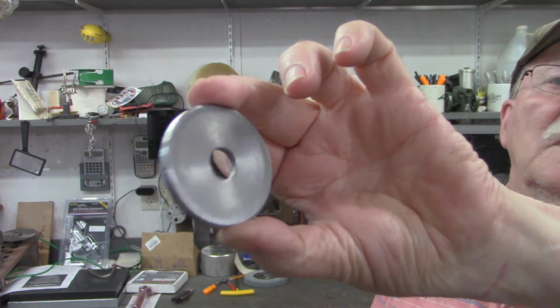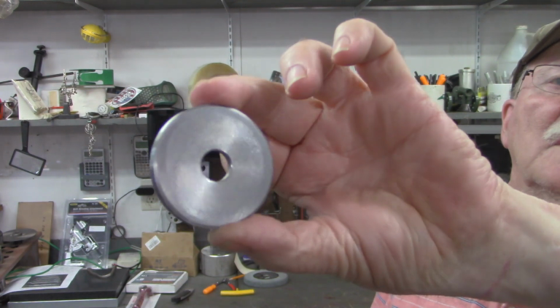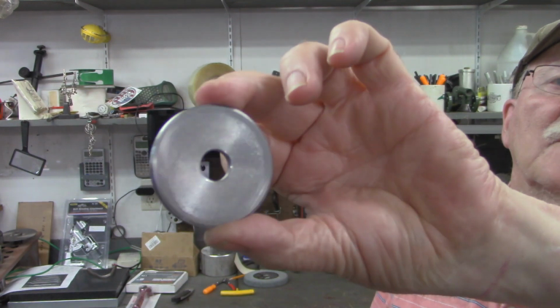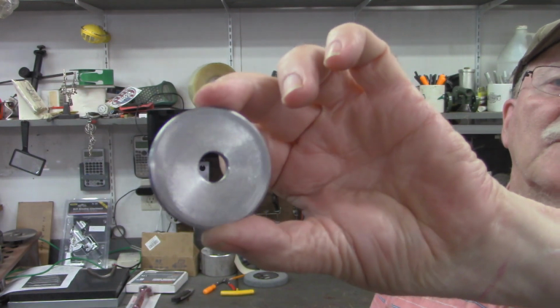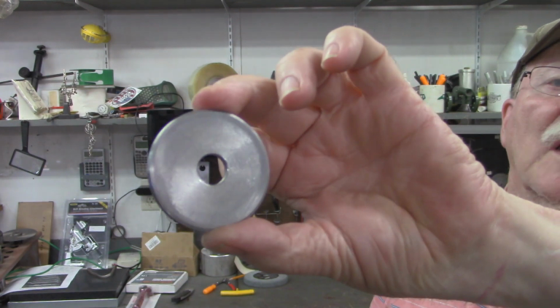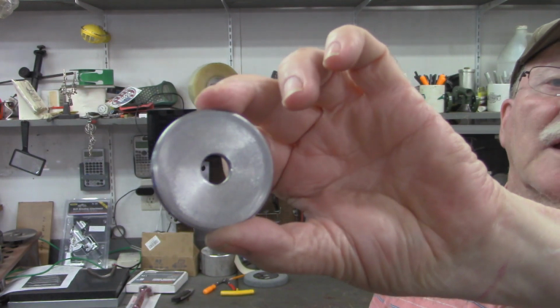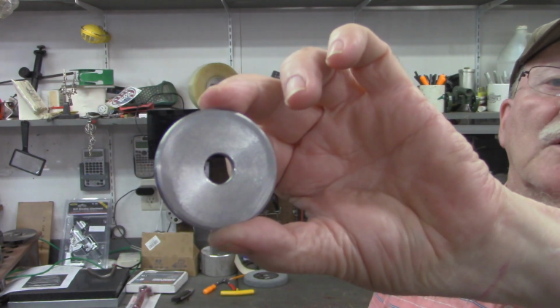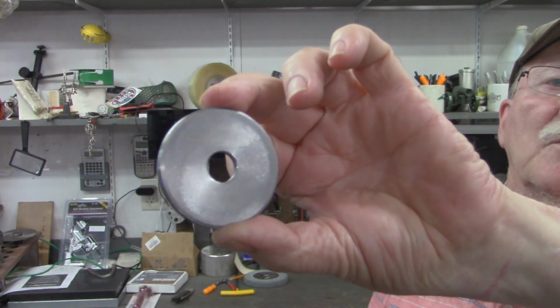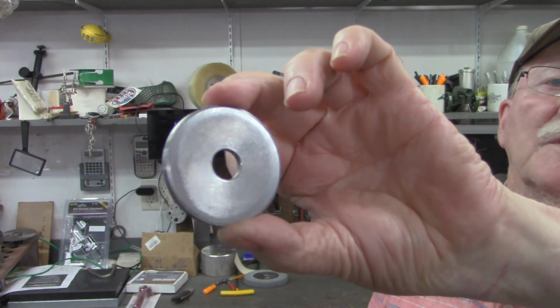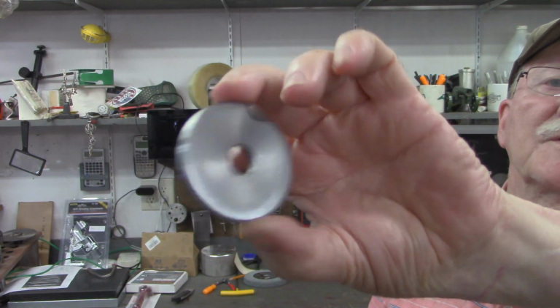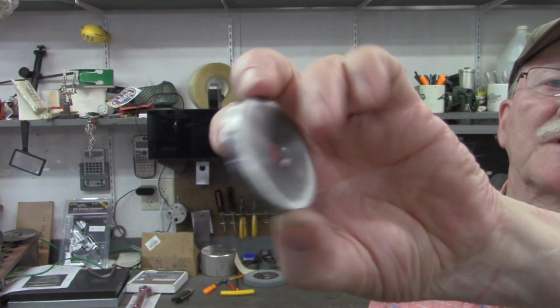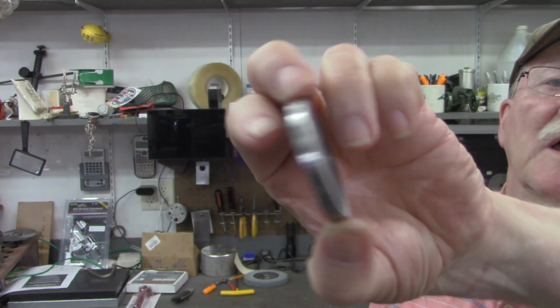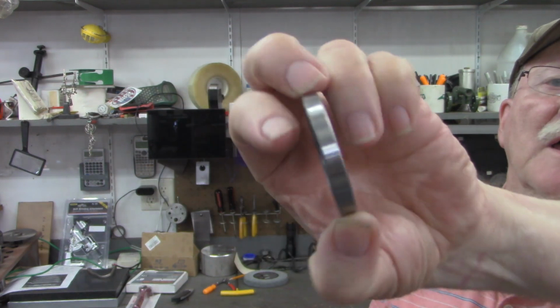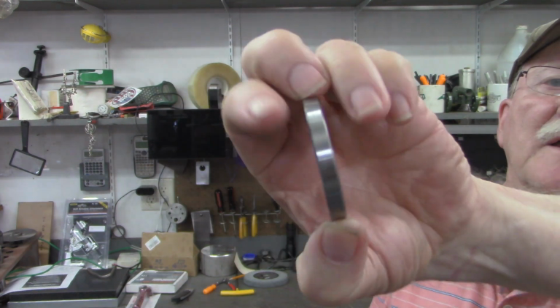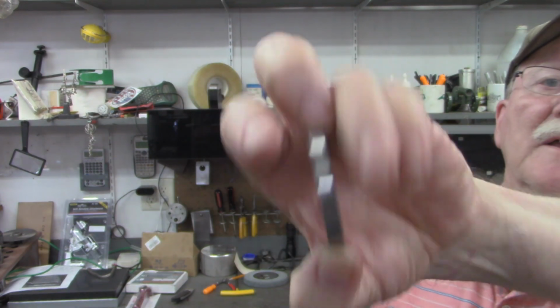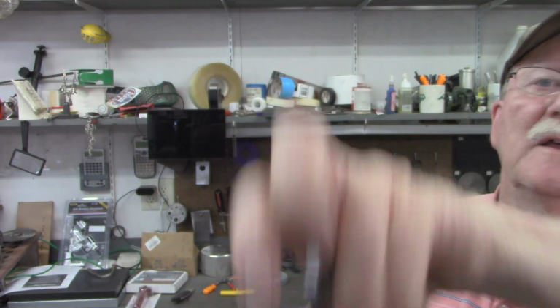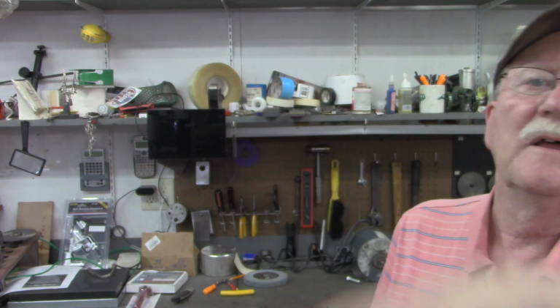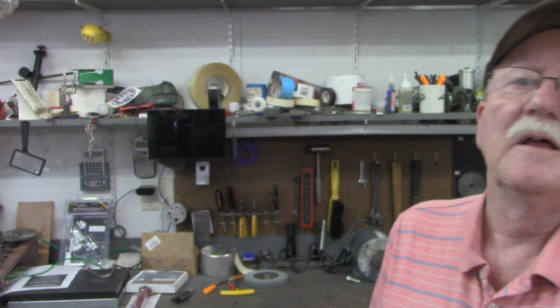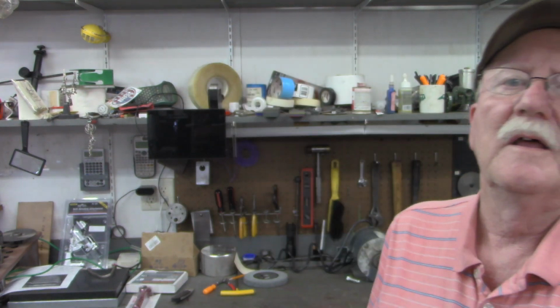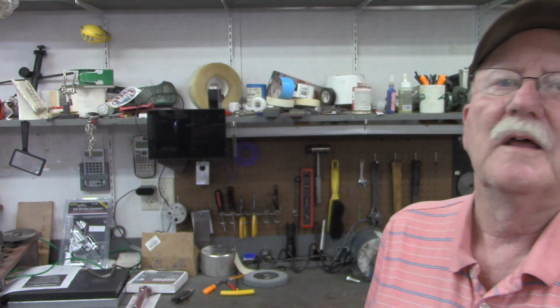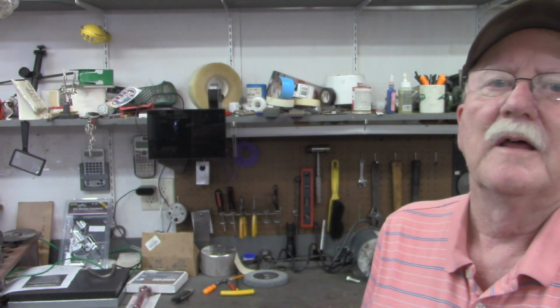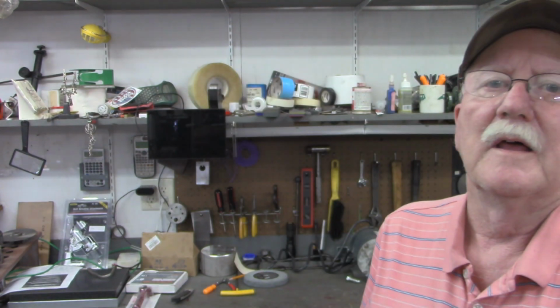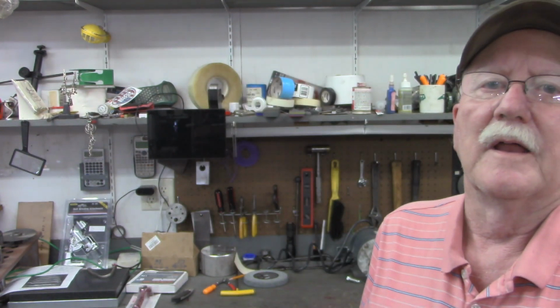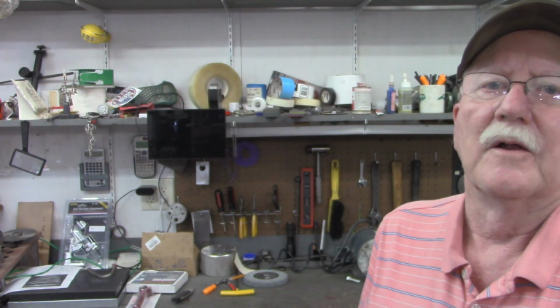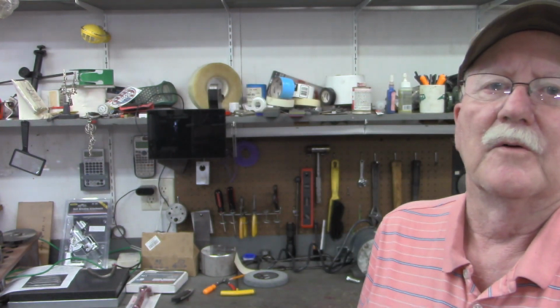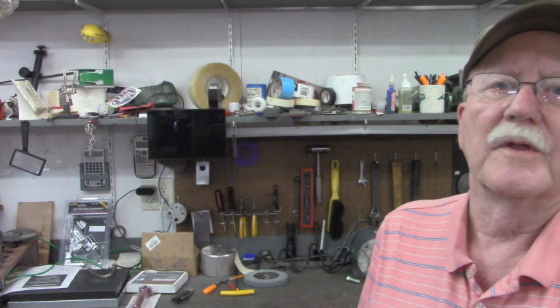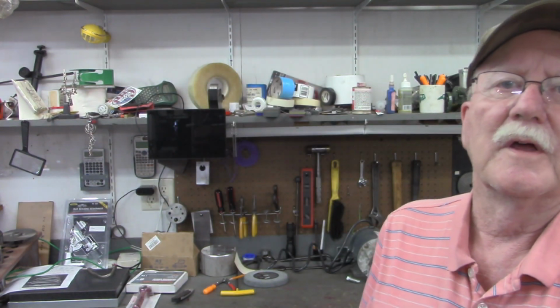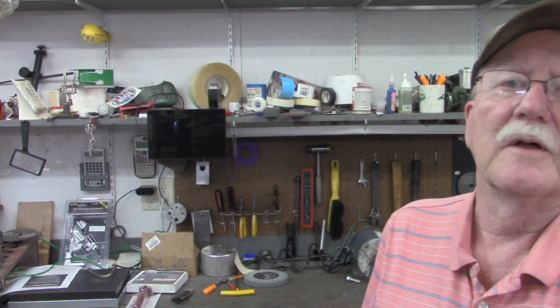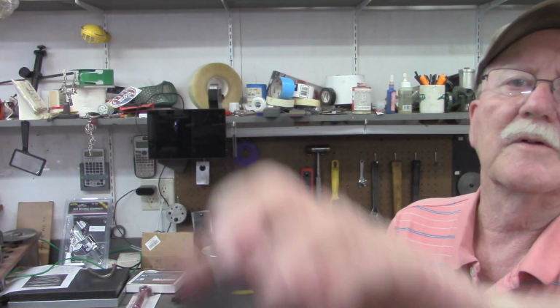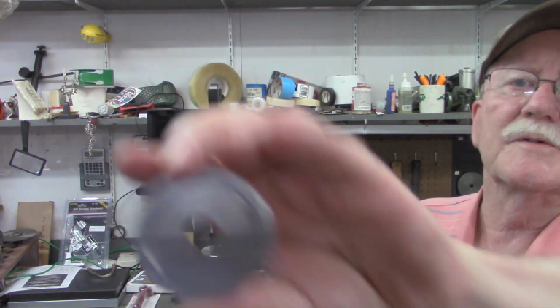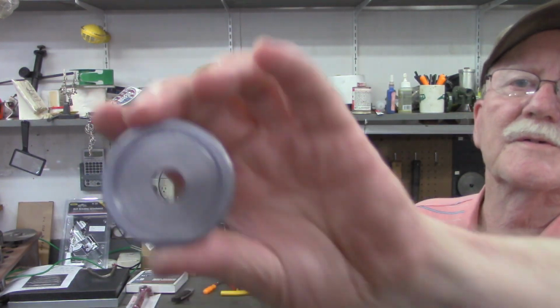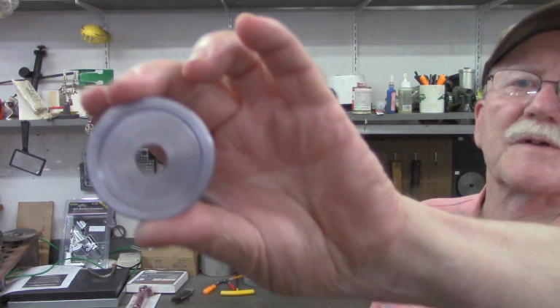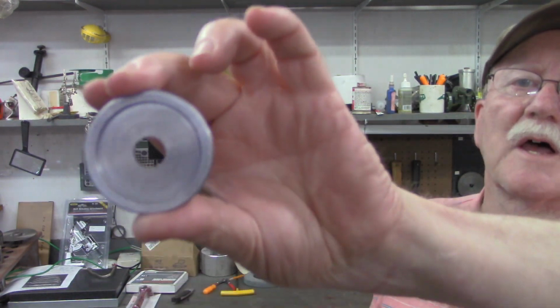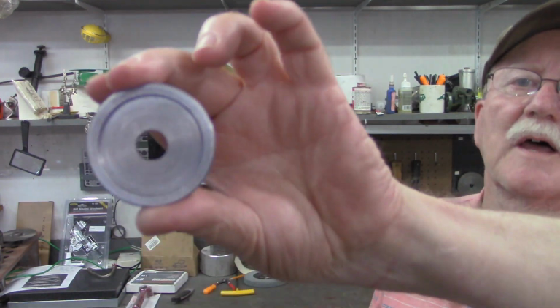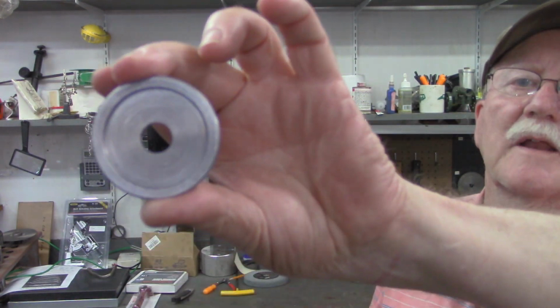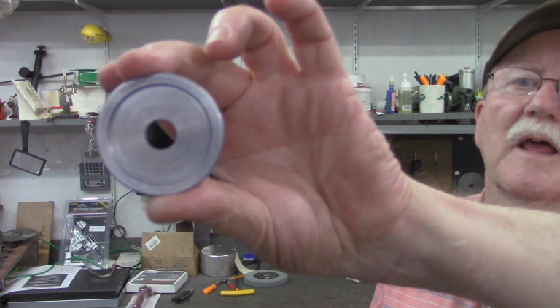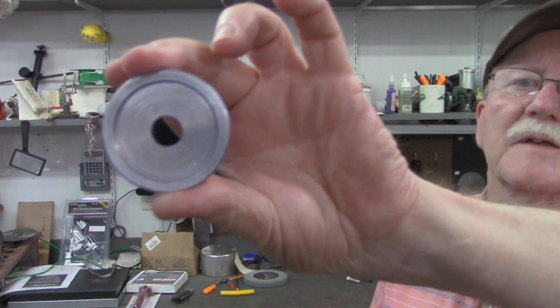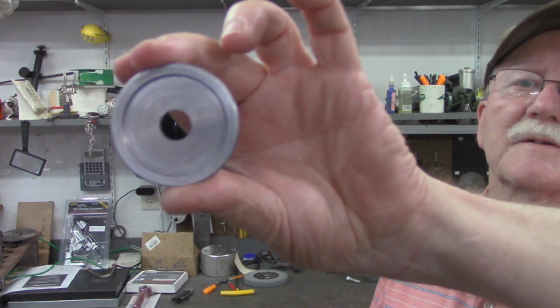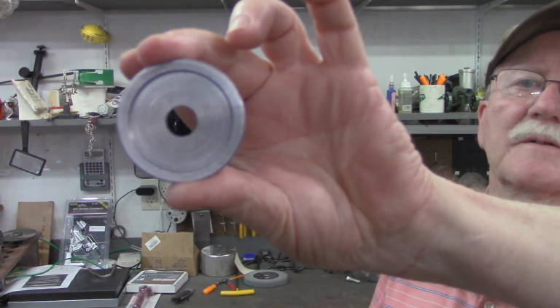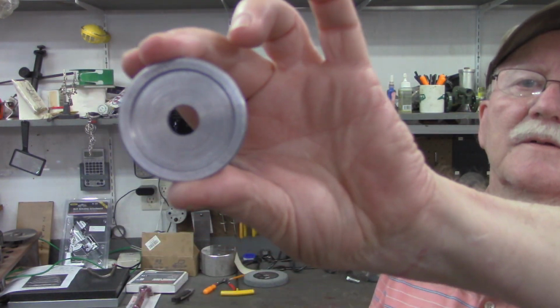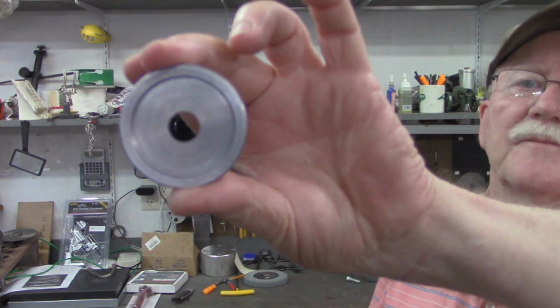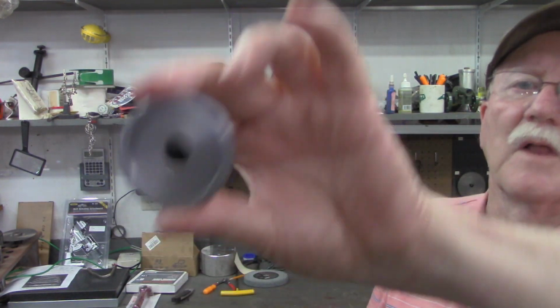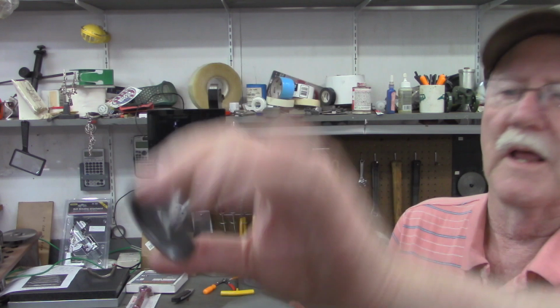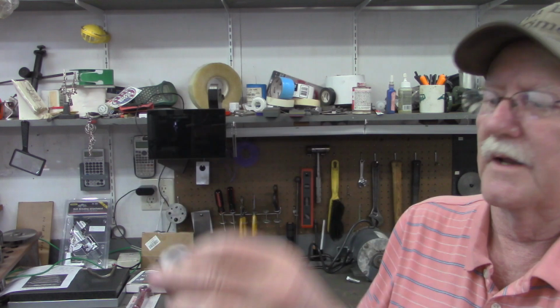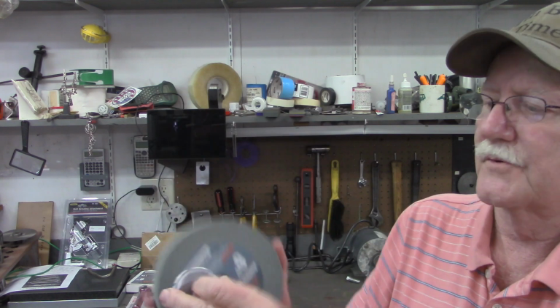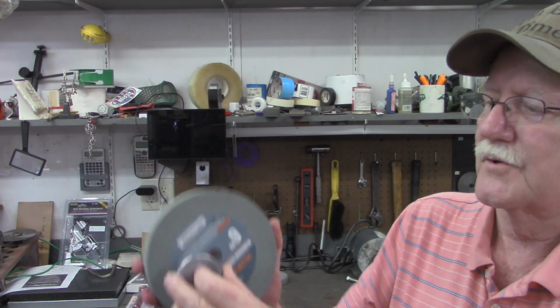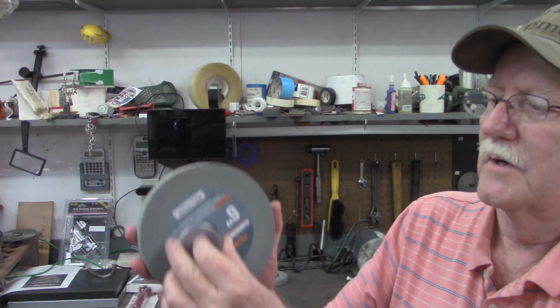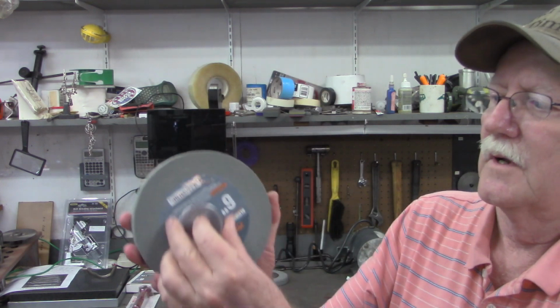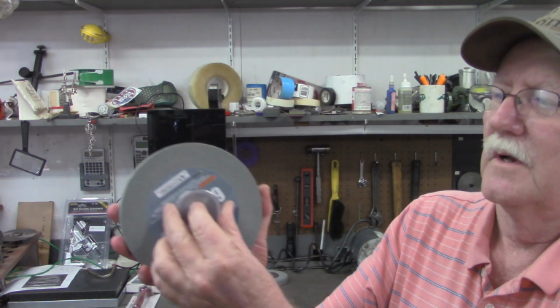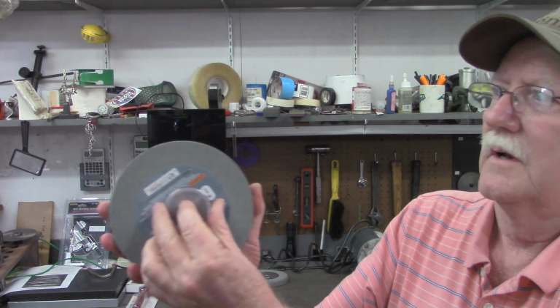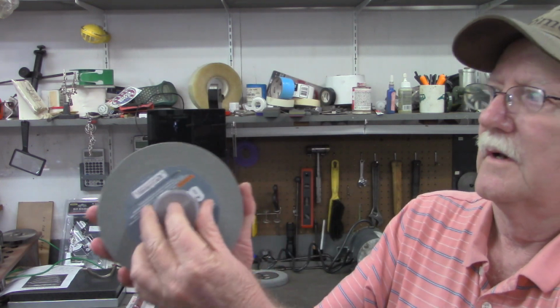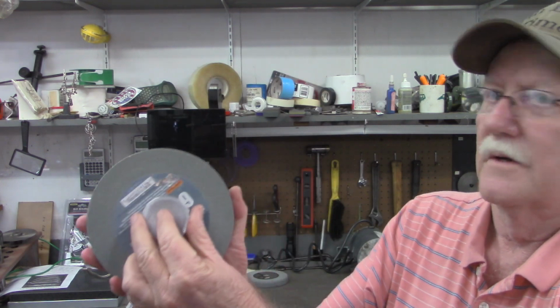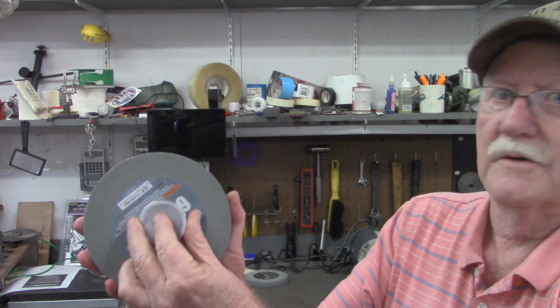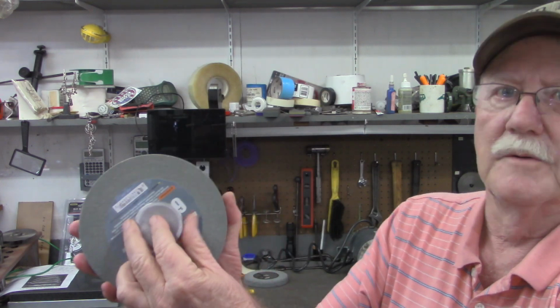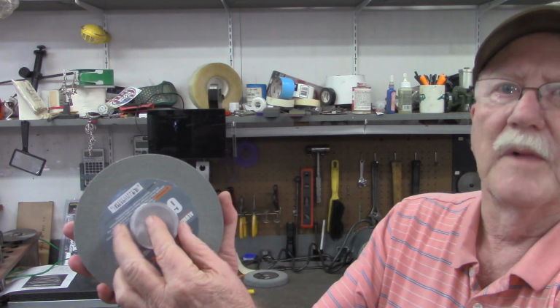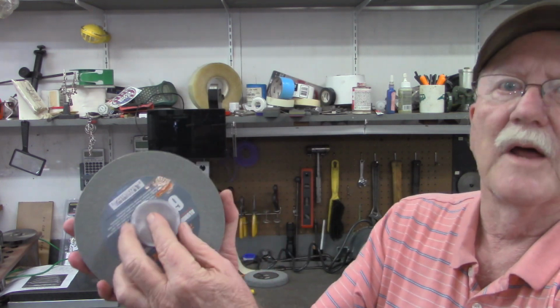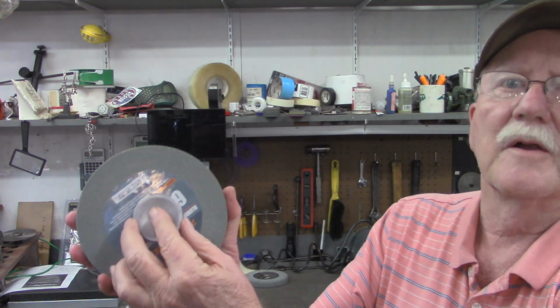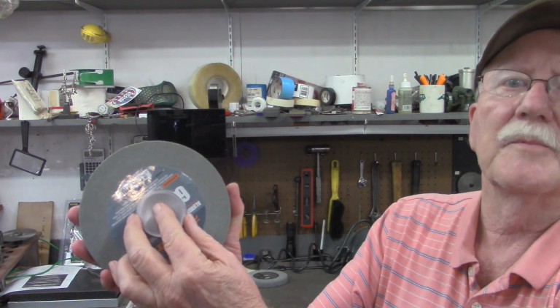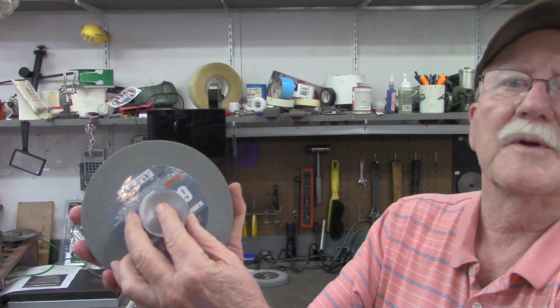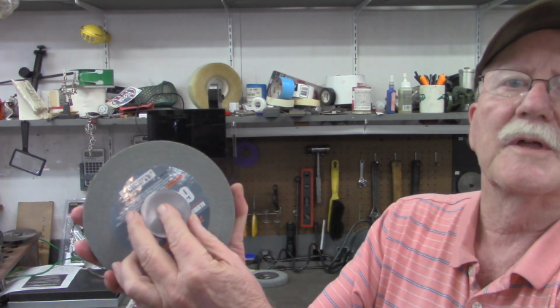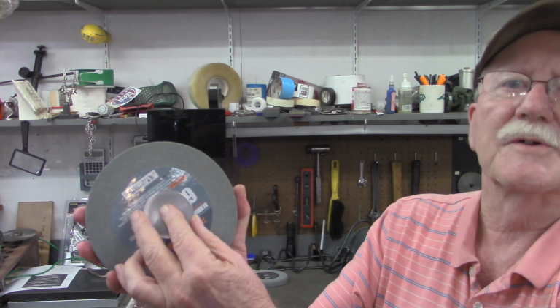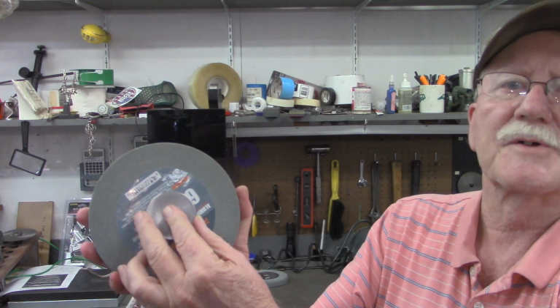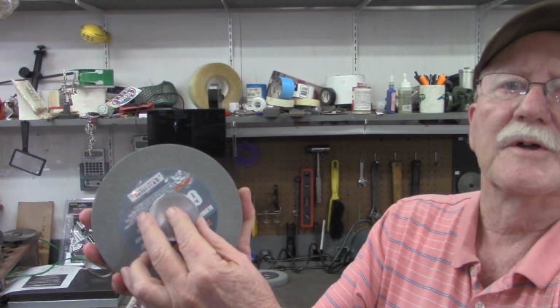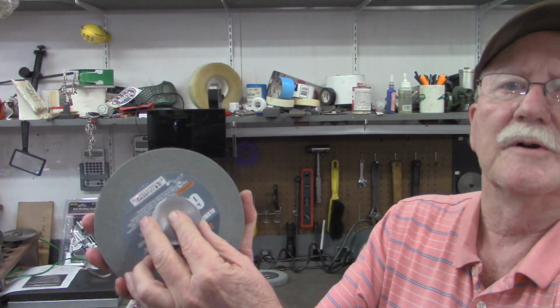So again, this is going to be a real short video making this flange washer. It's flat on one side and on the other side has the flange to mount up against here.